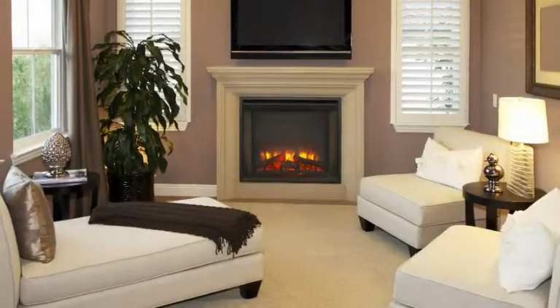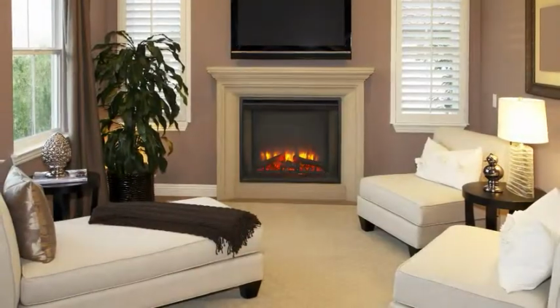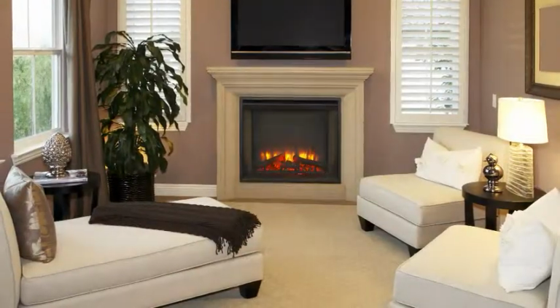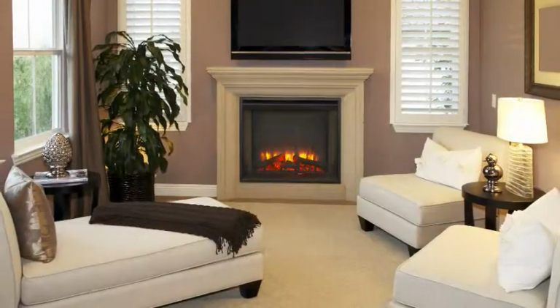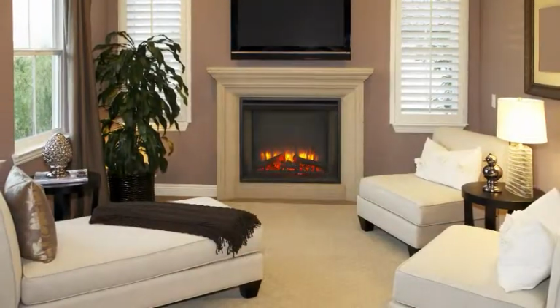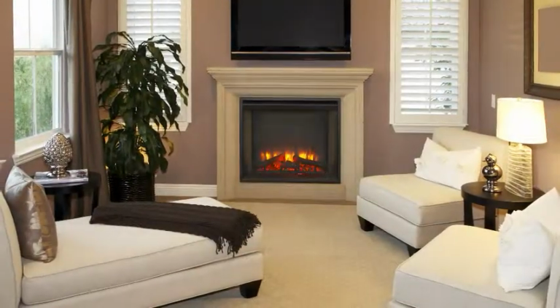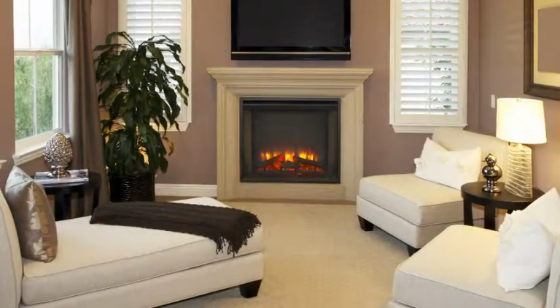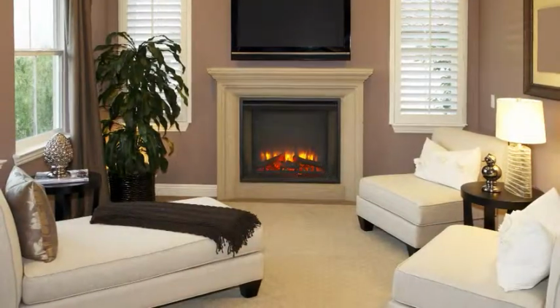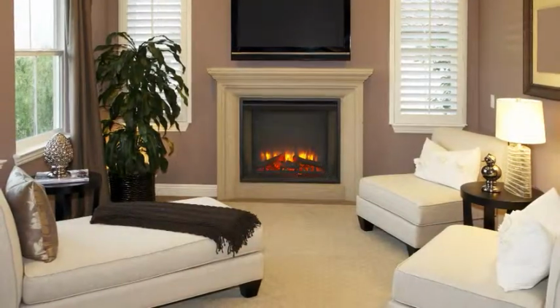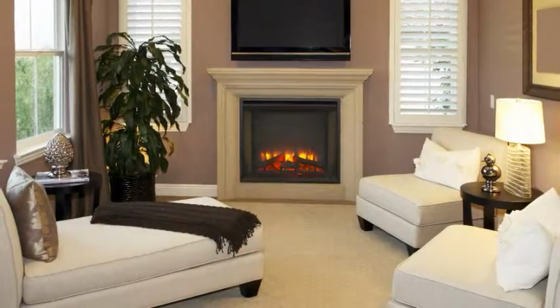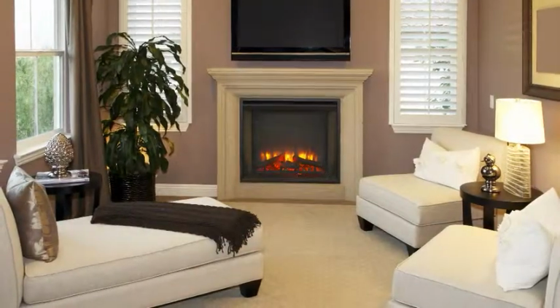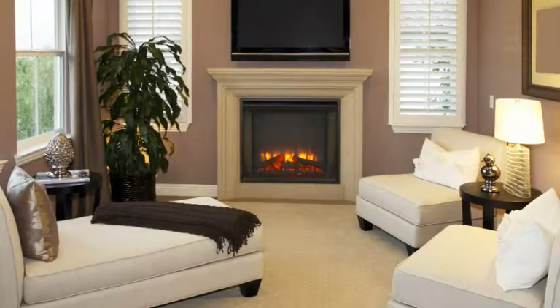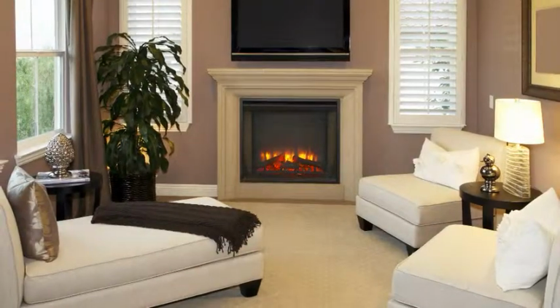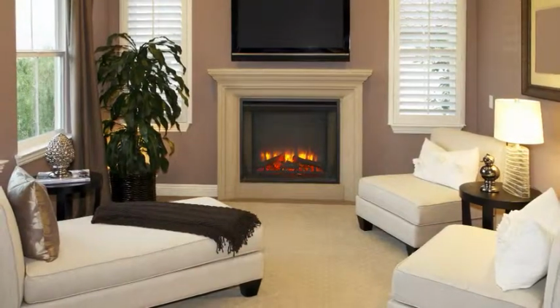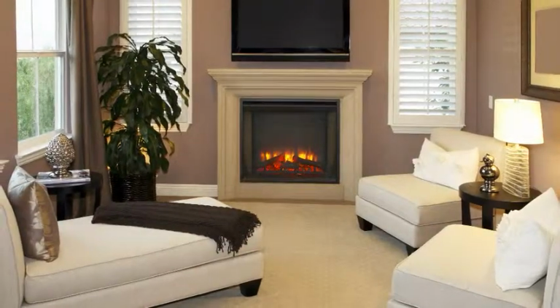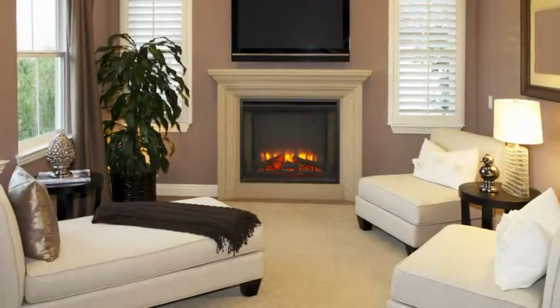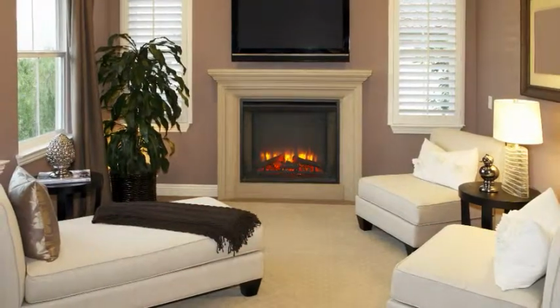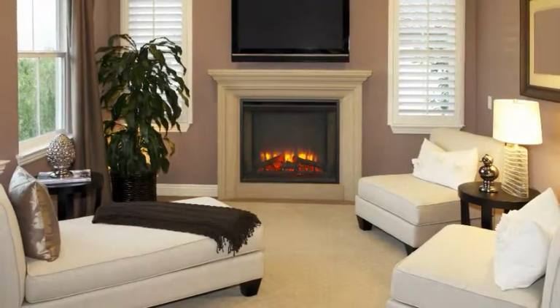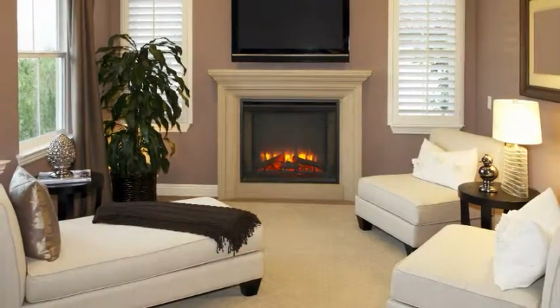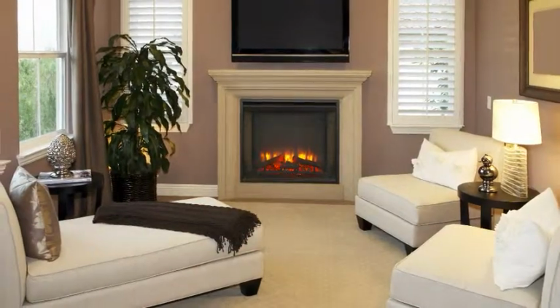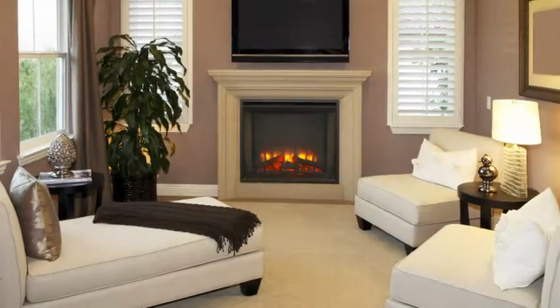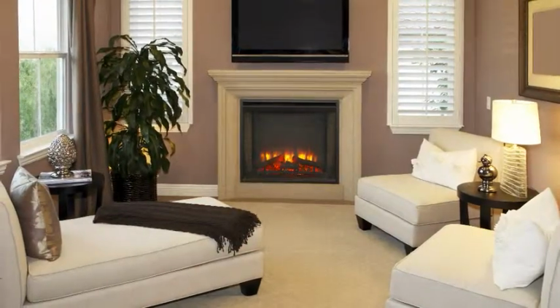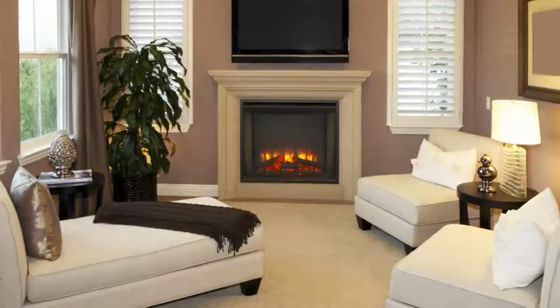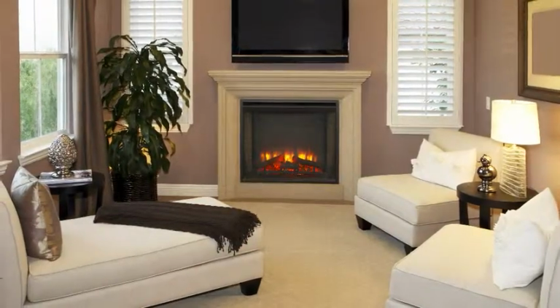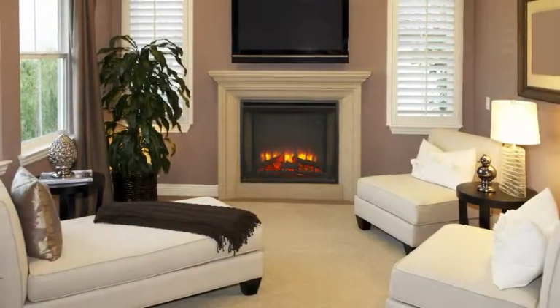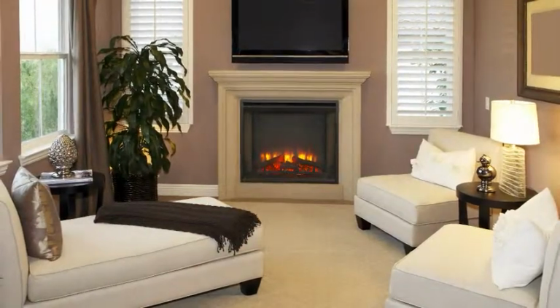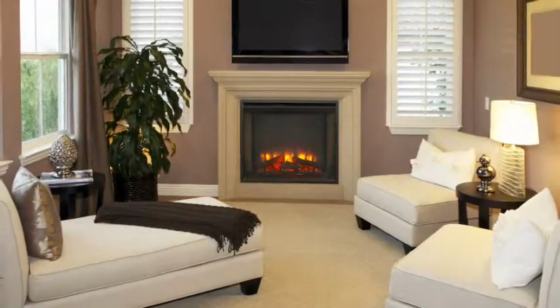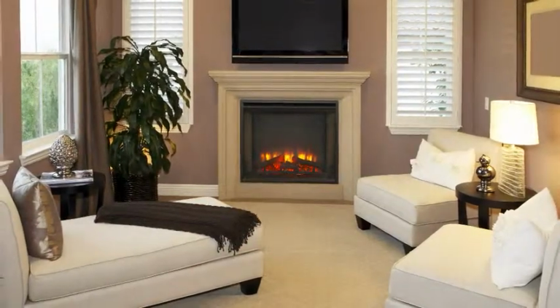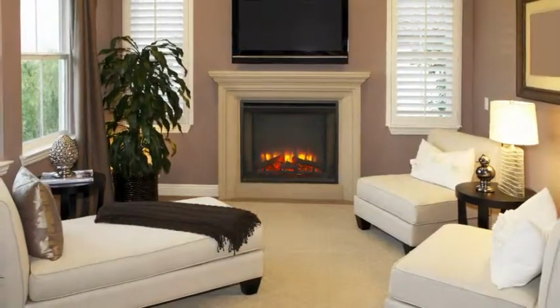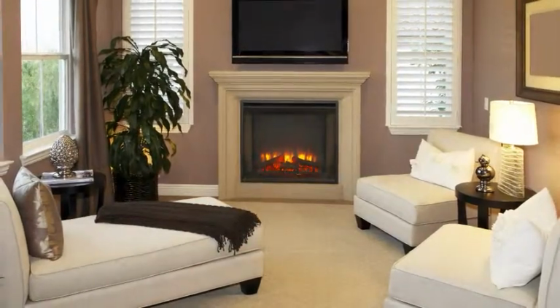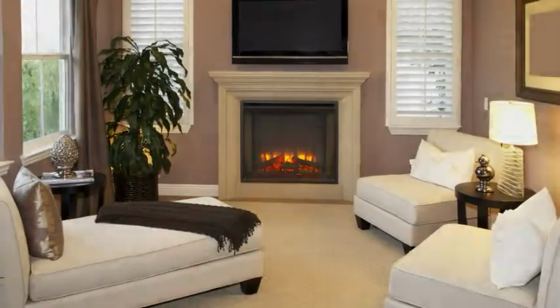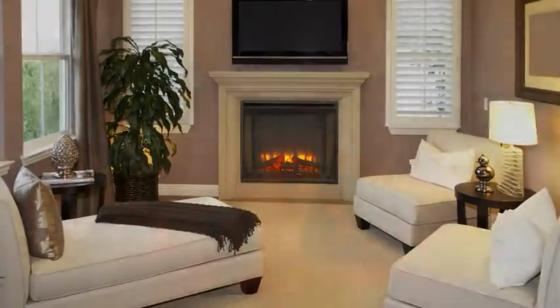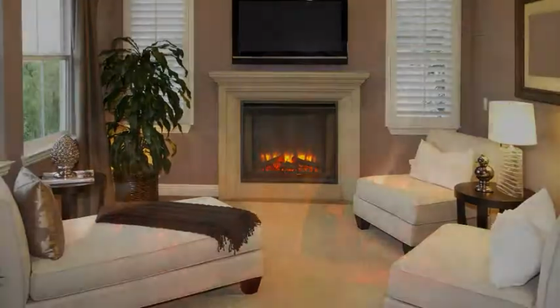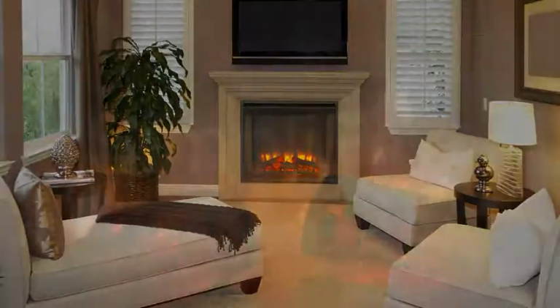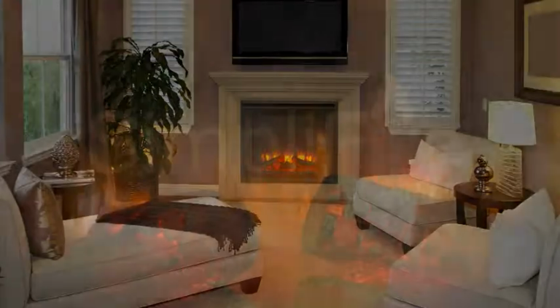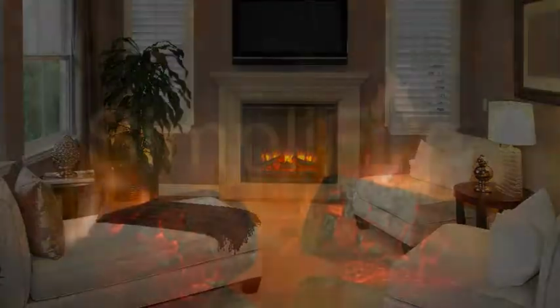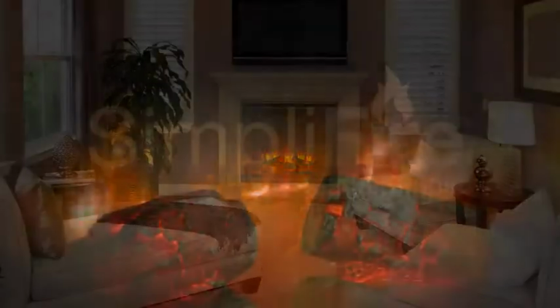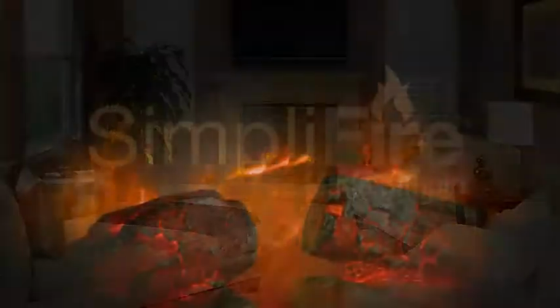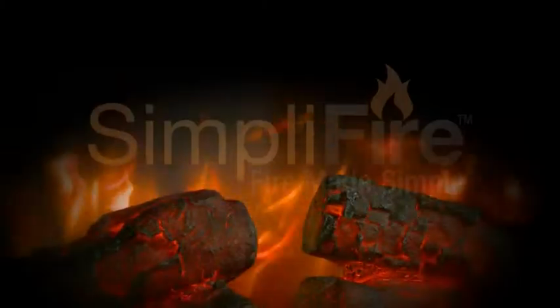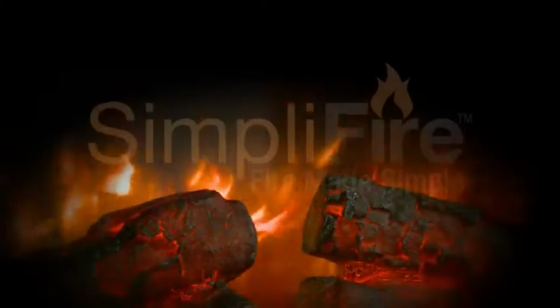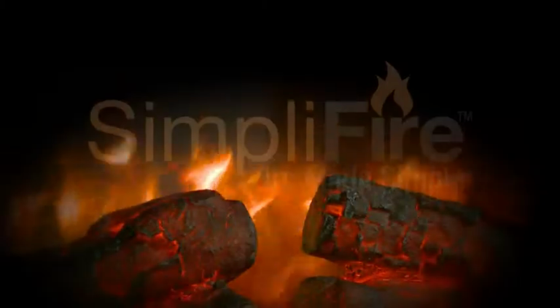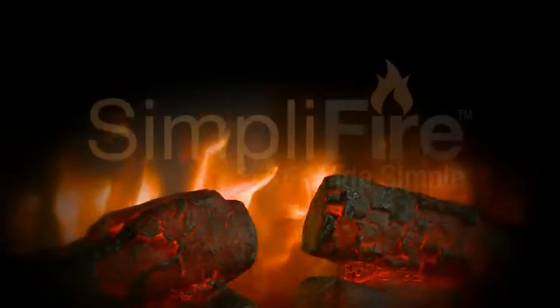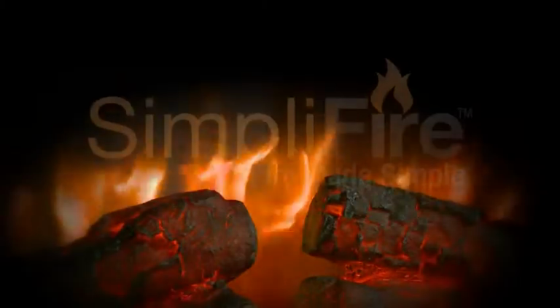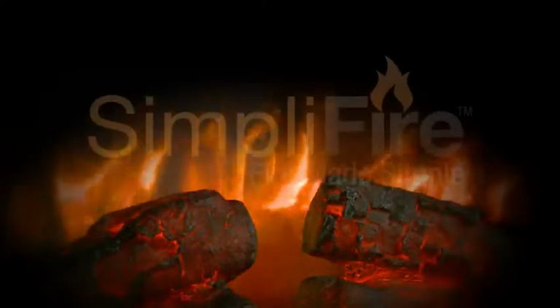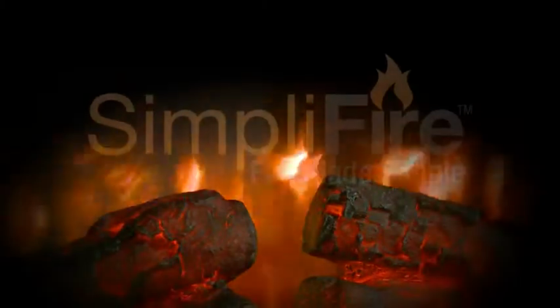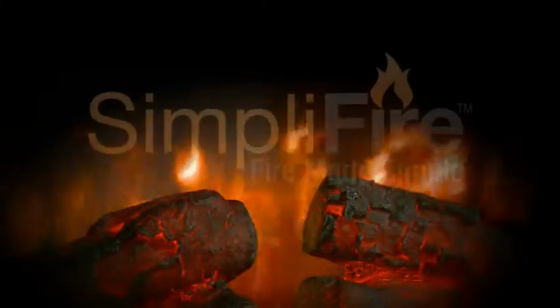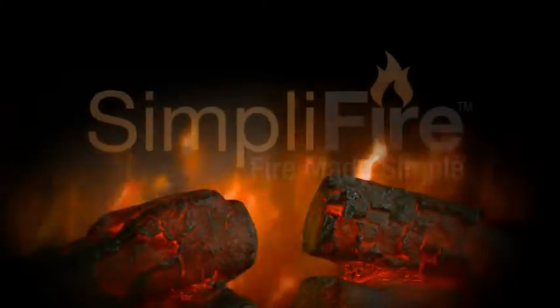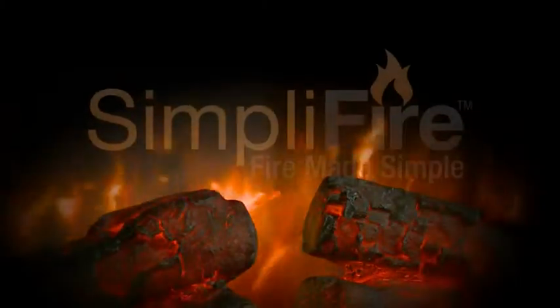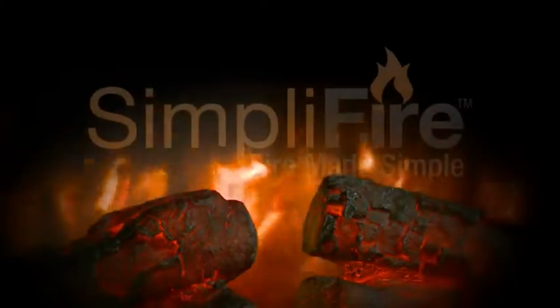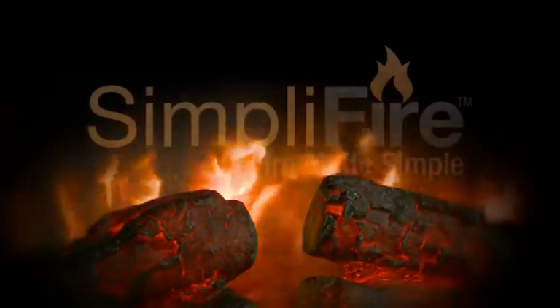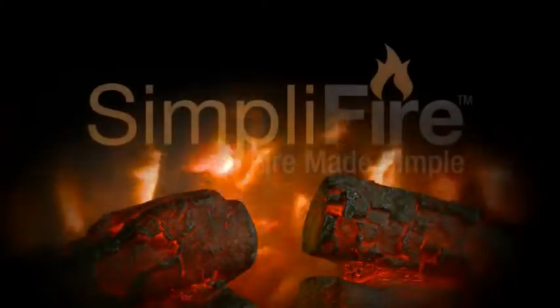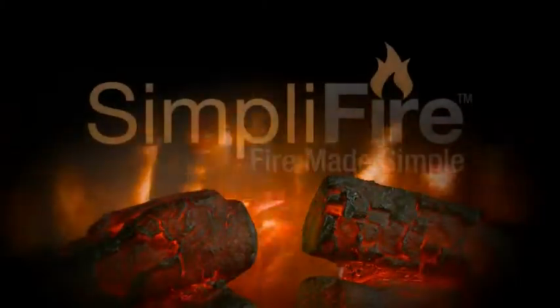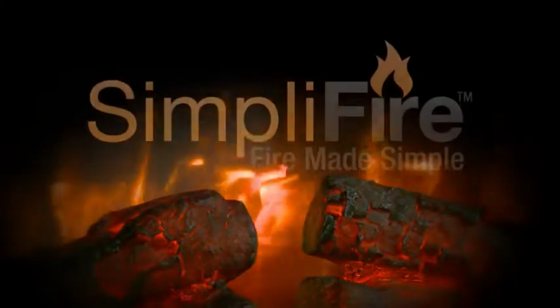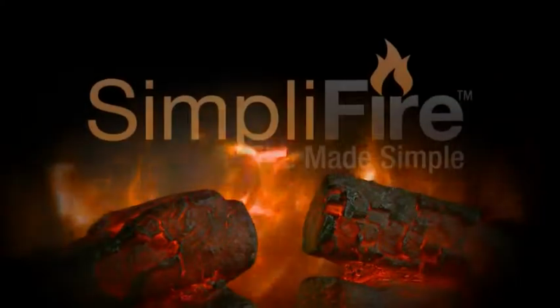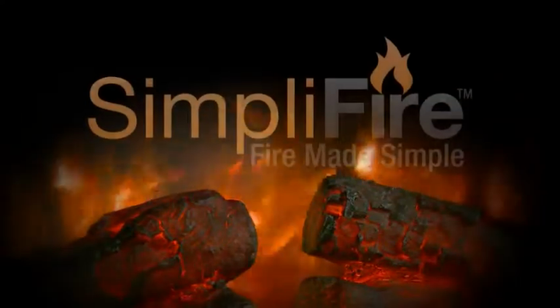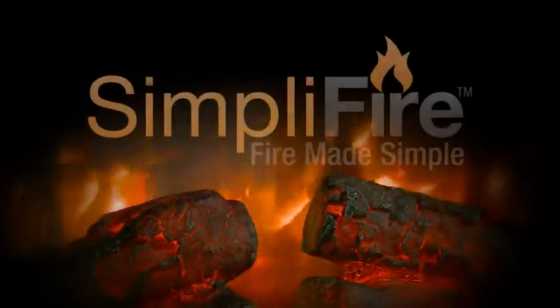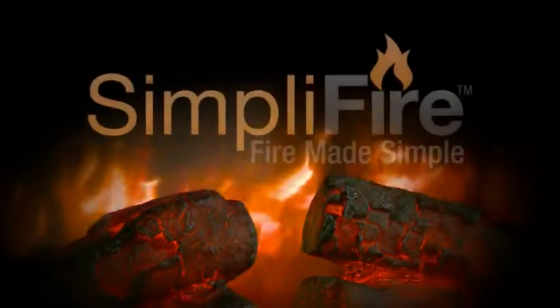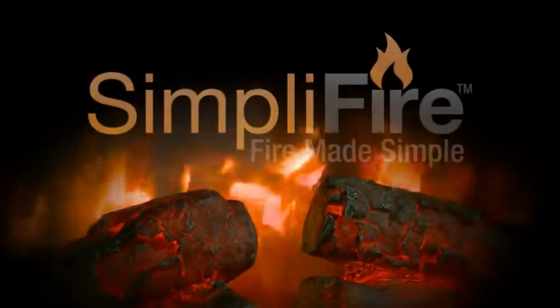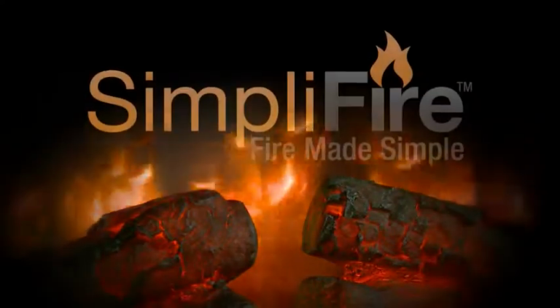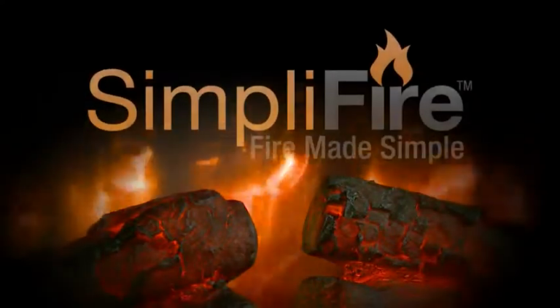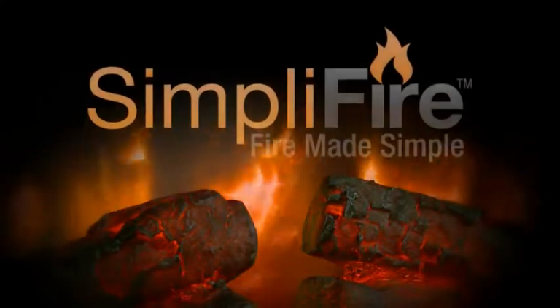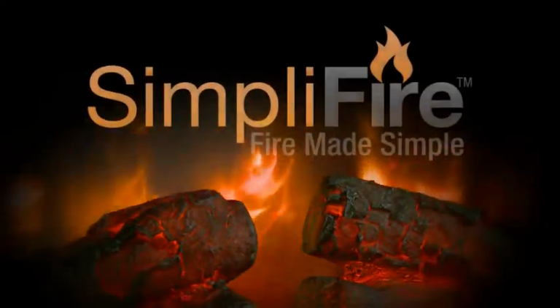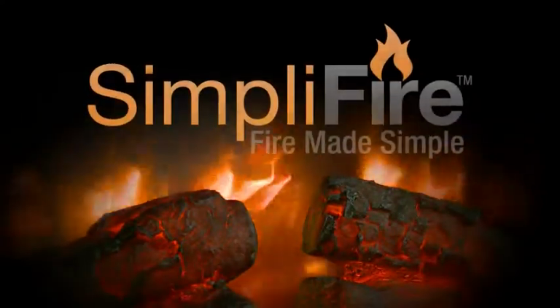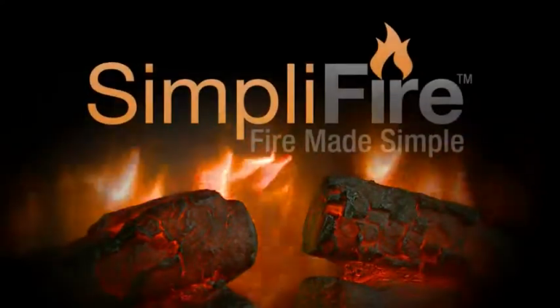Experience authentic ambiance with an electric fireplace from Simplifier, and experience fire made simple.